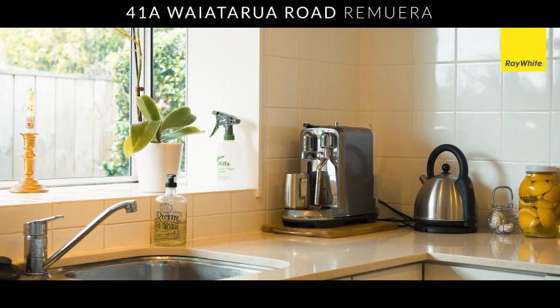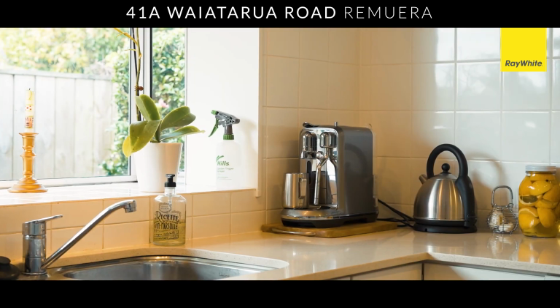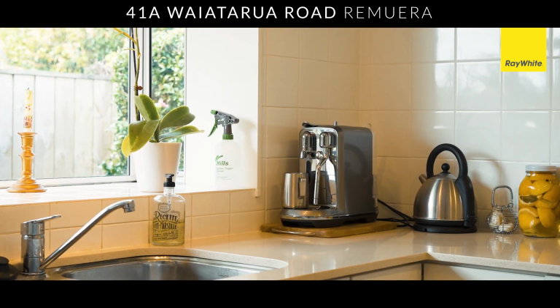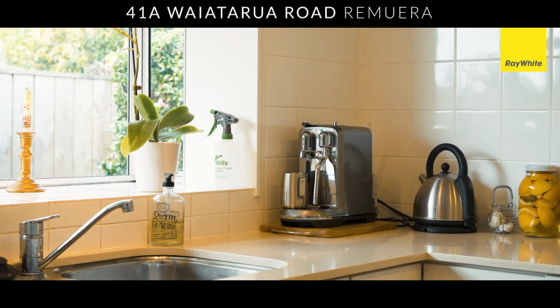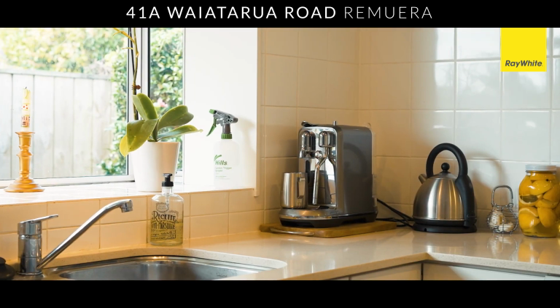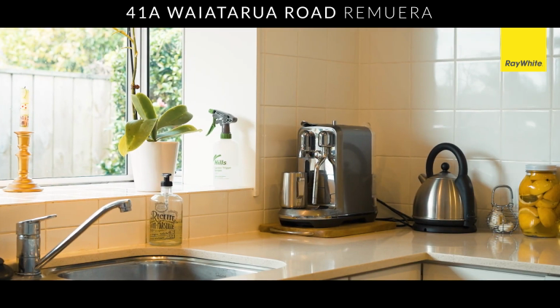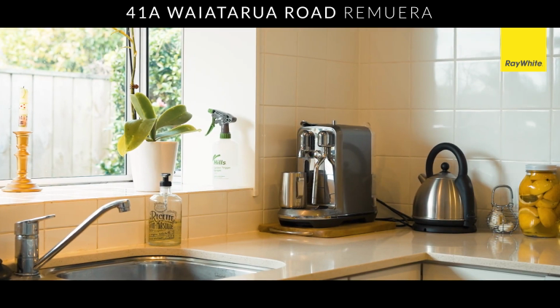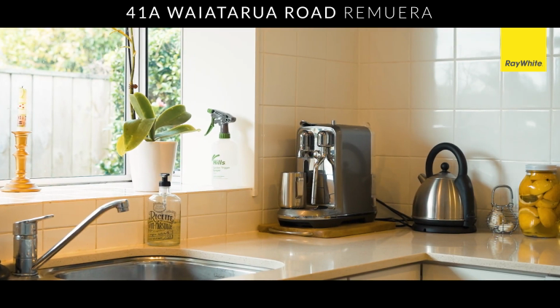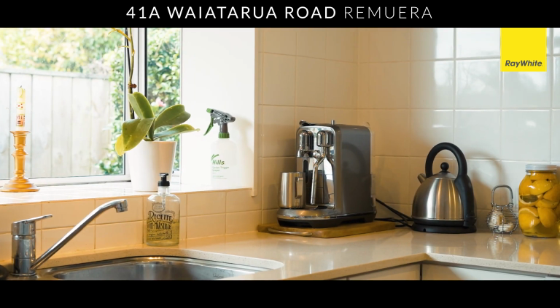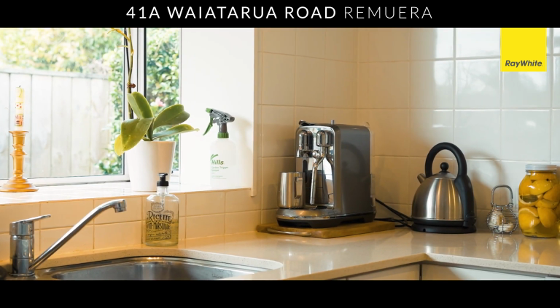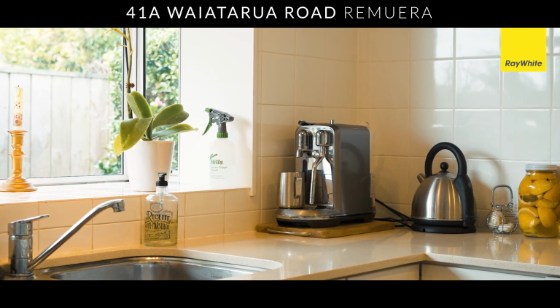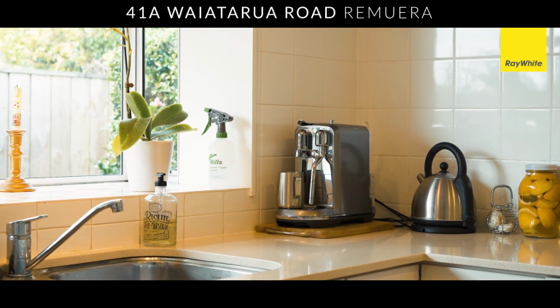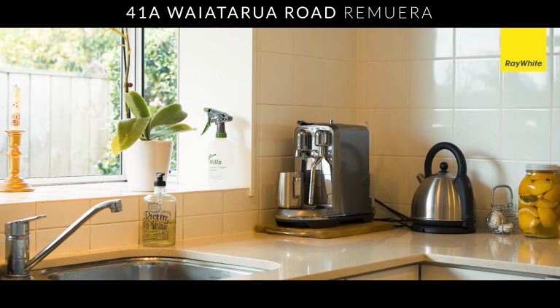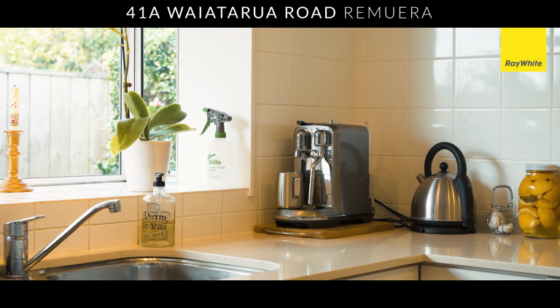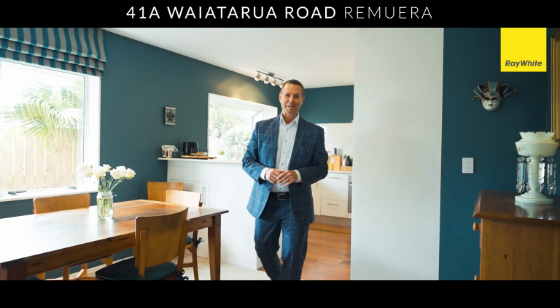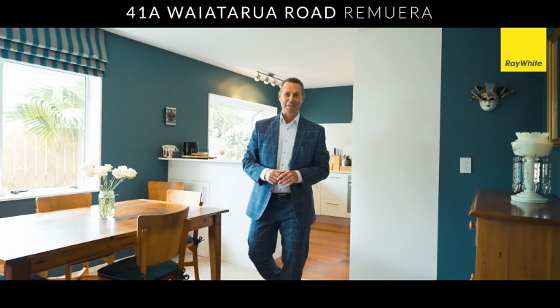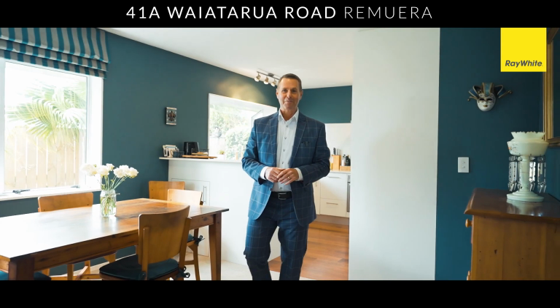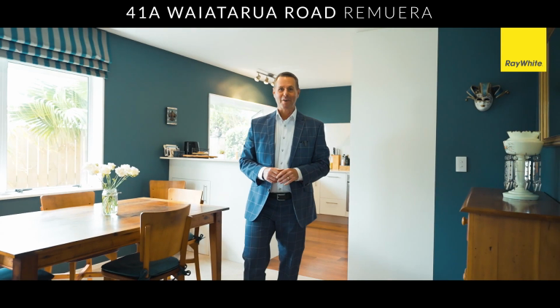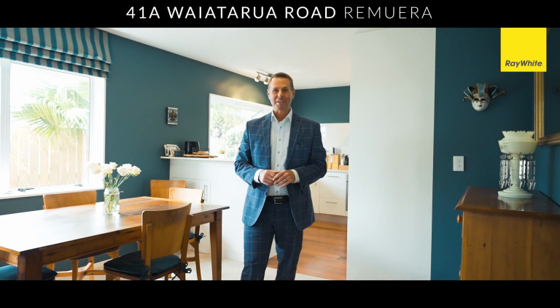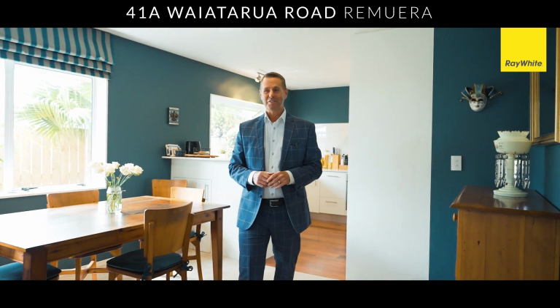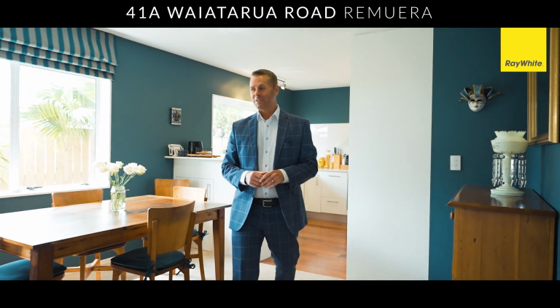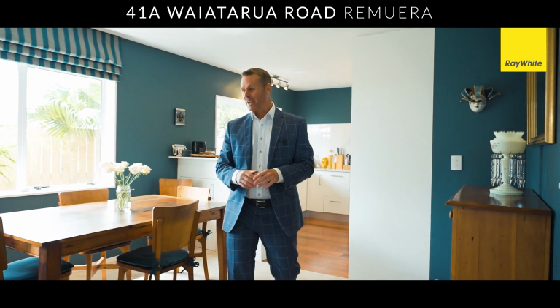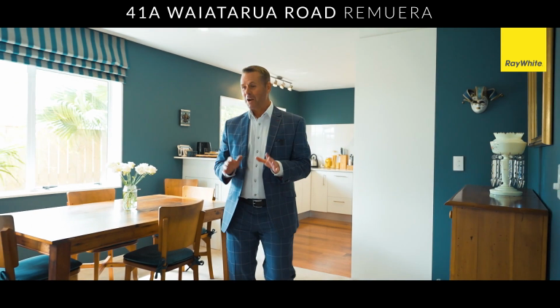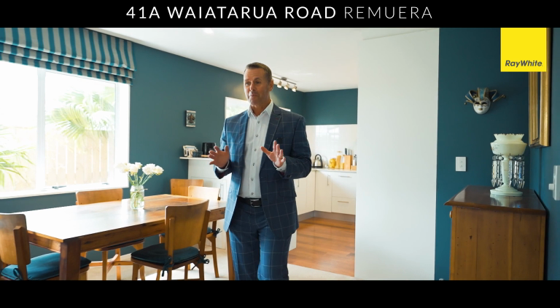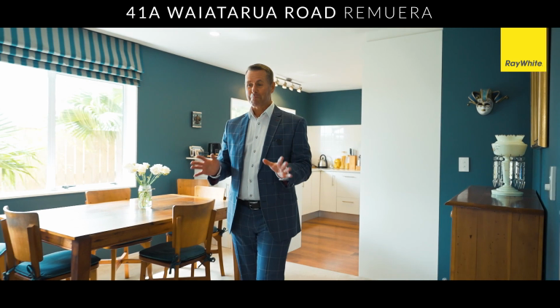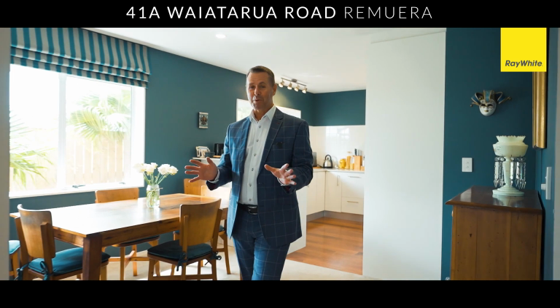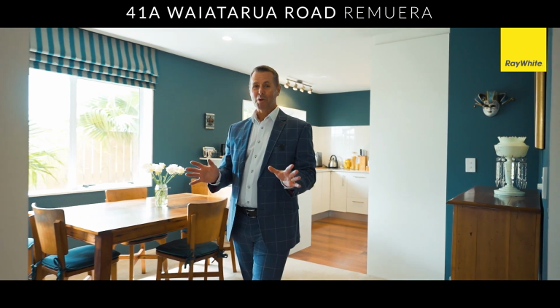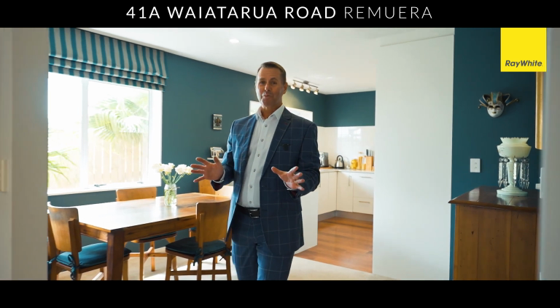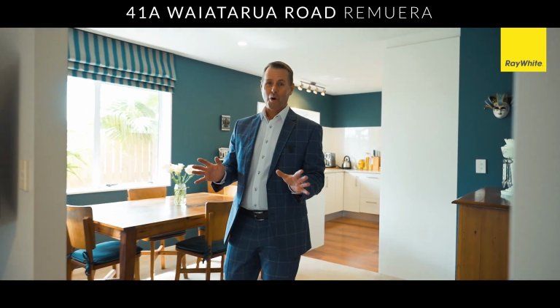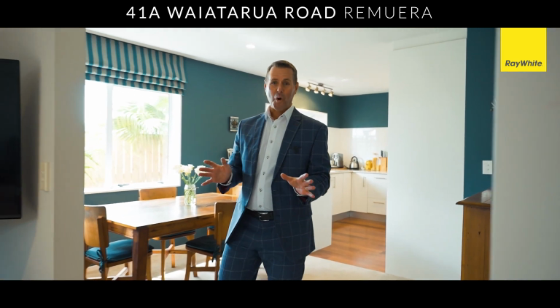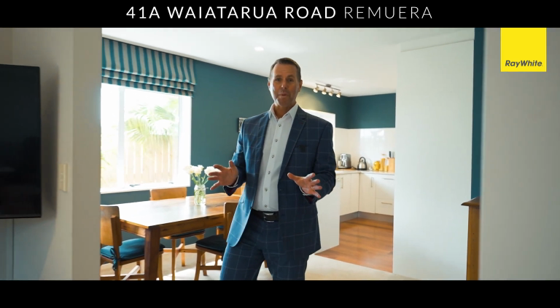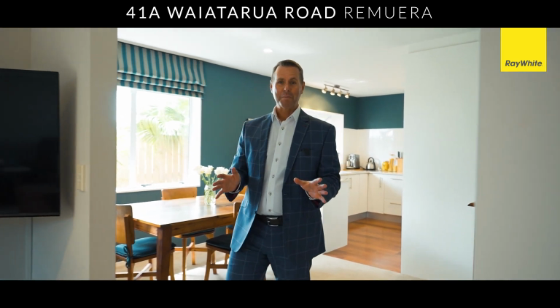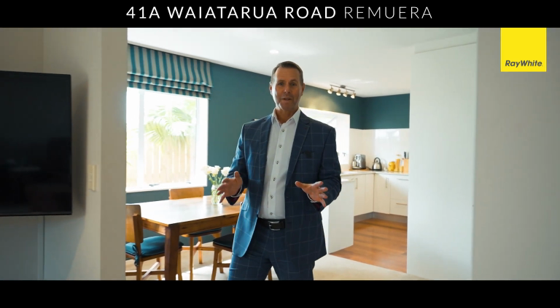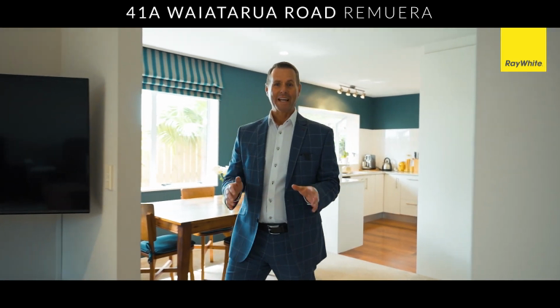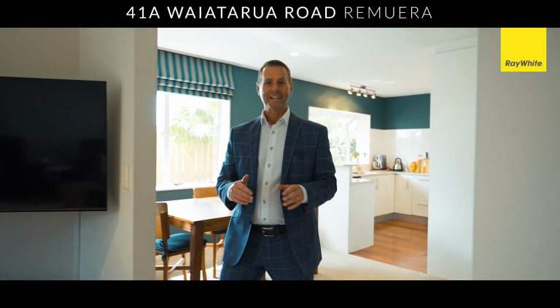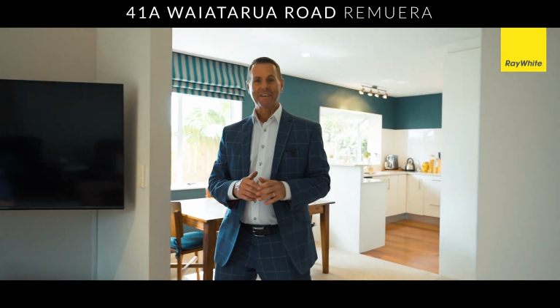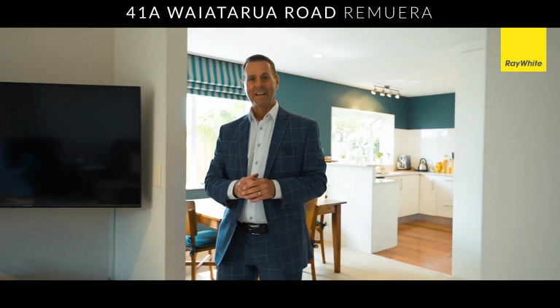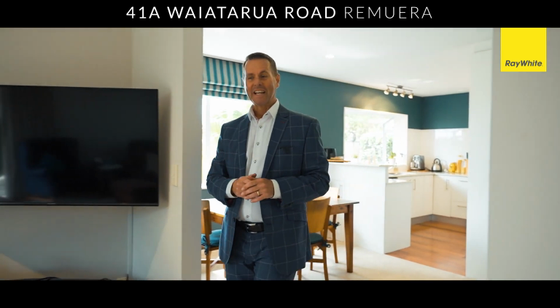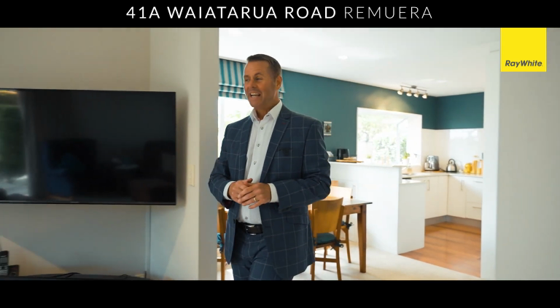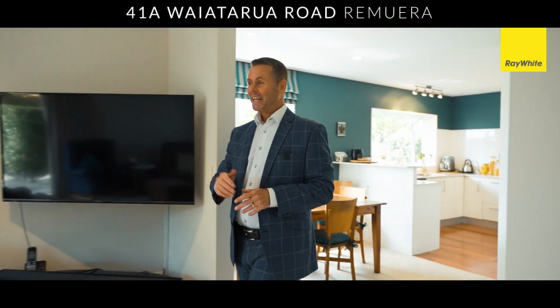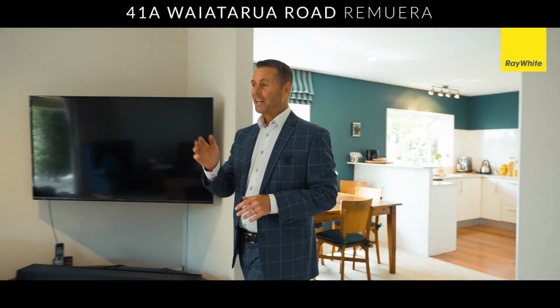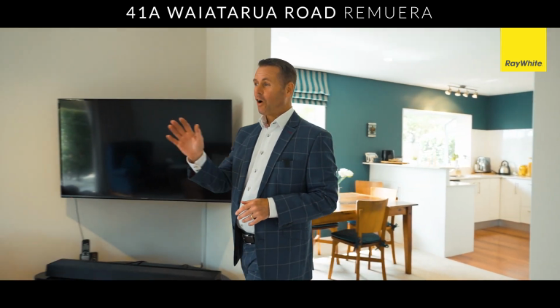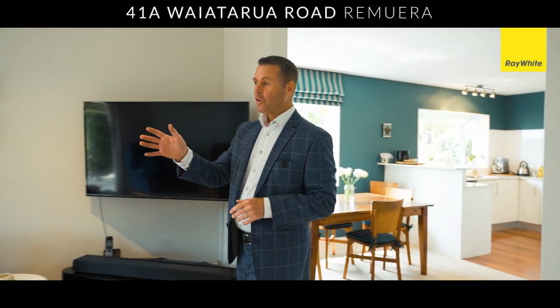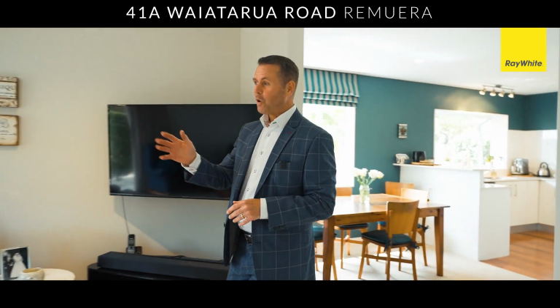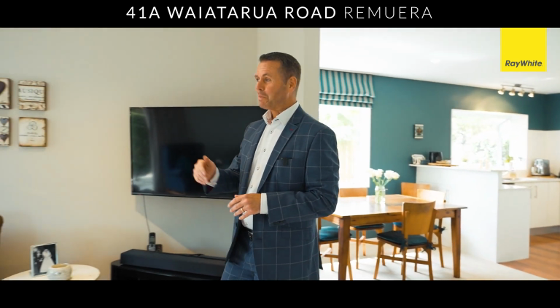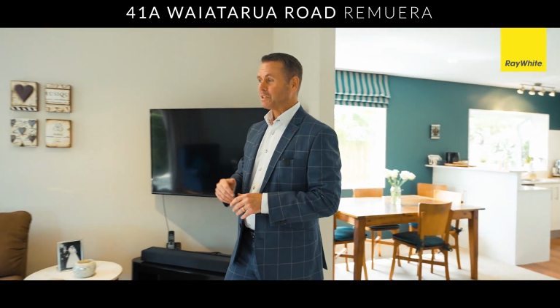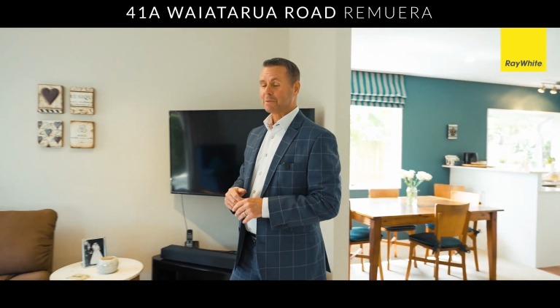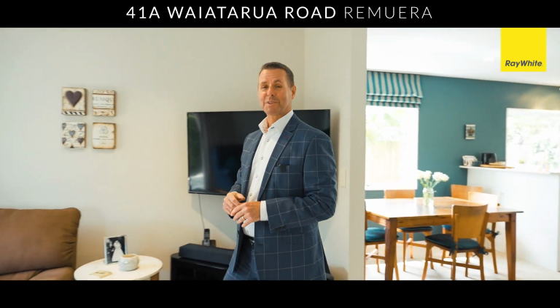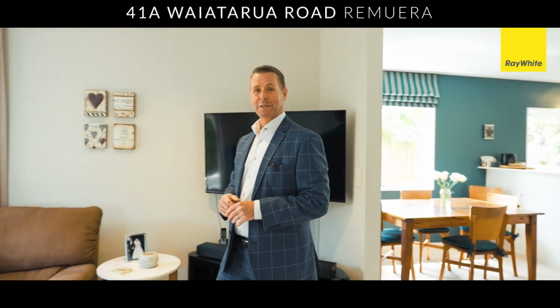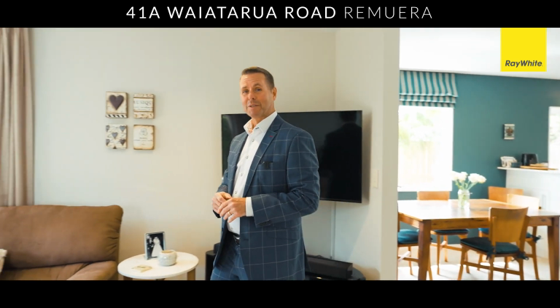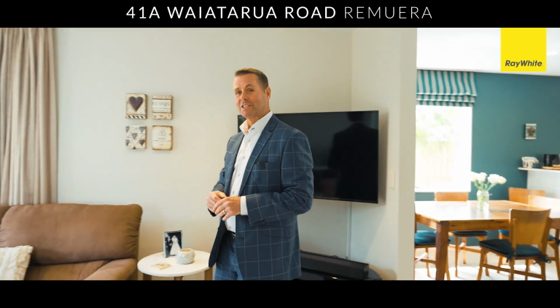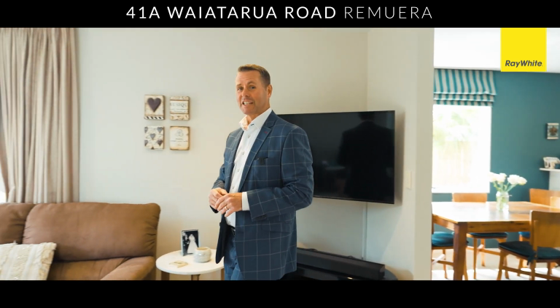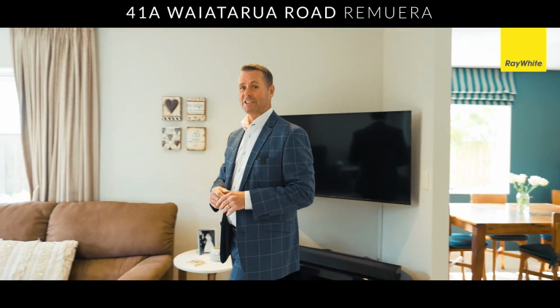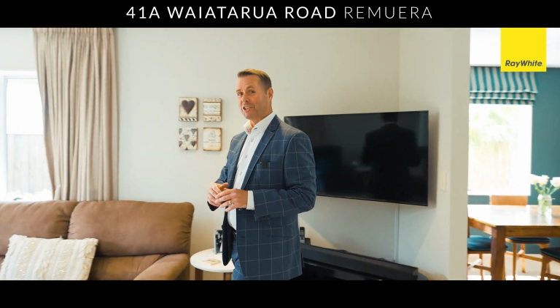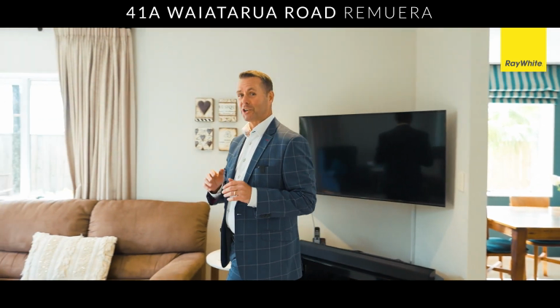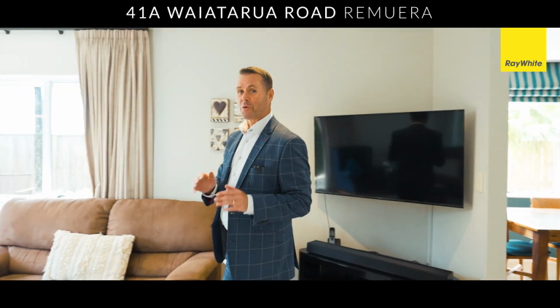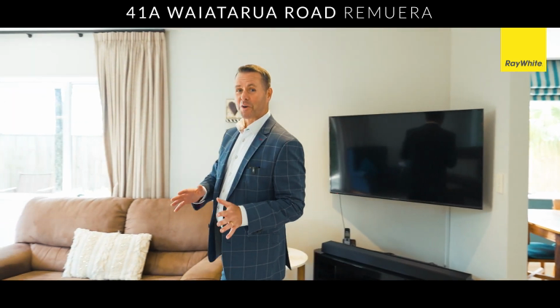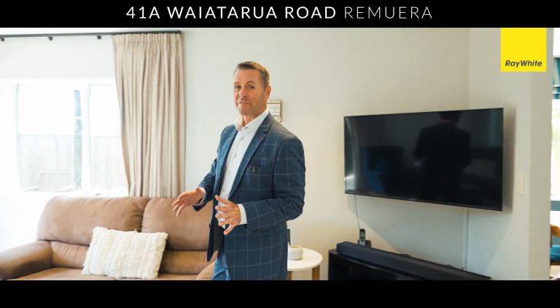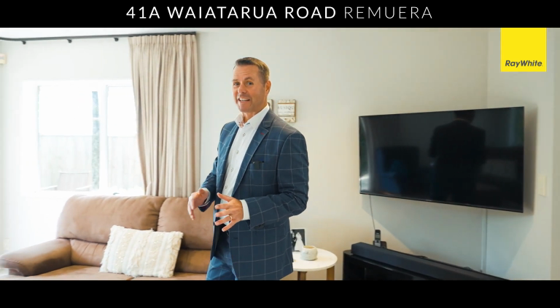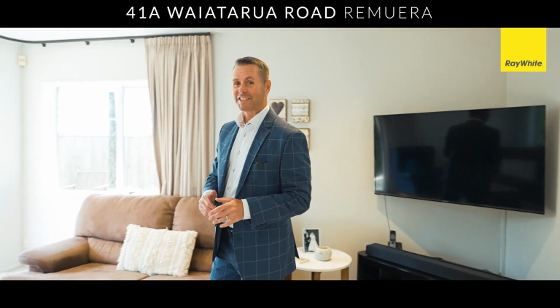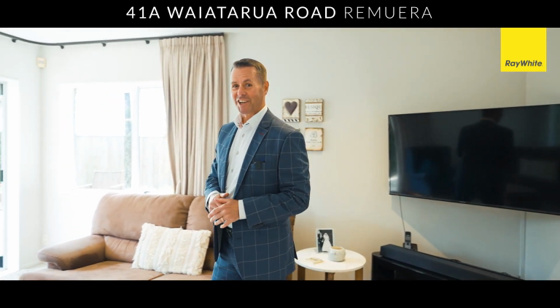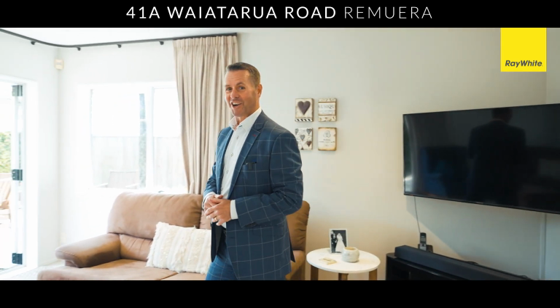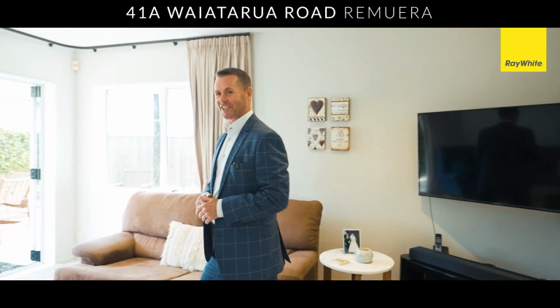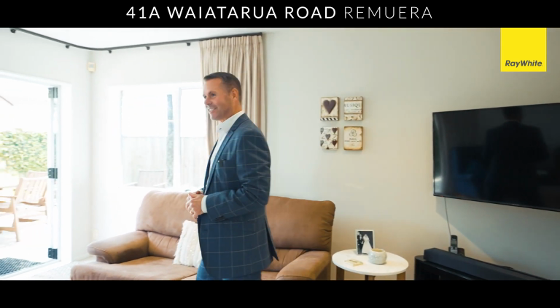Easy for entertaining with family and friends. You've got beautiful open plan living and it all opens up seamlessly to your north-facing gardens.